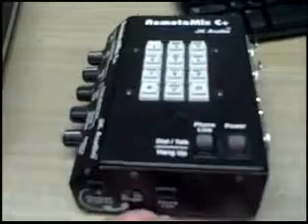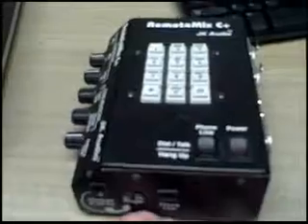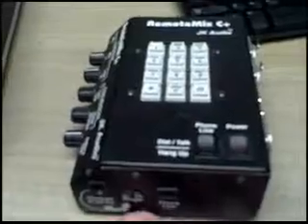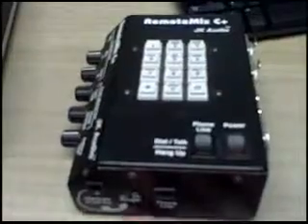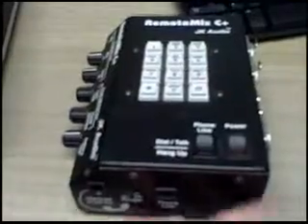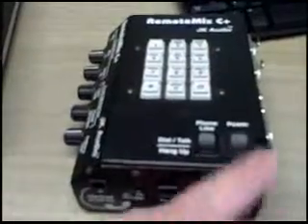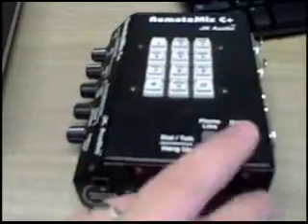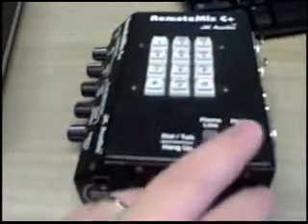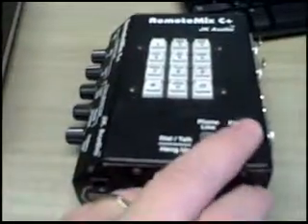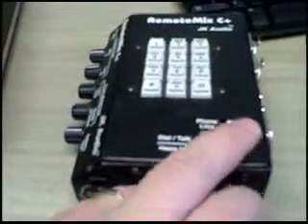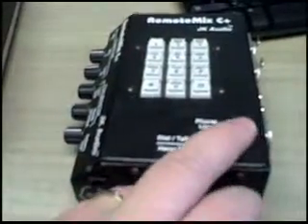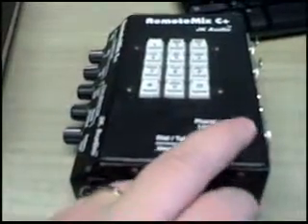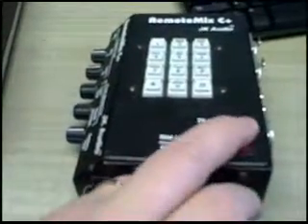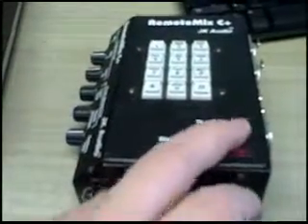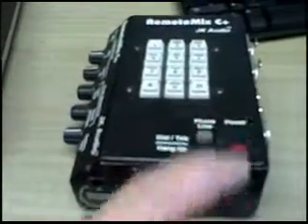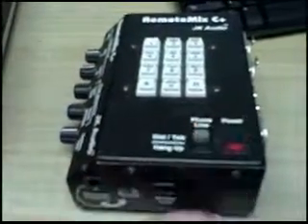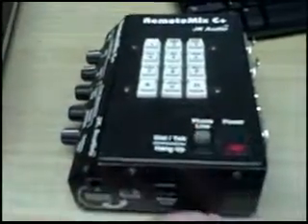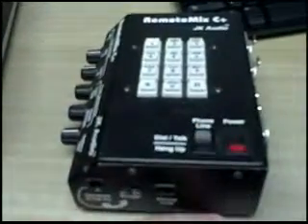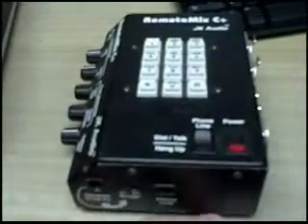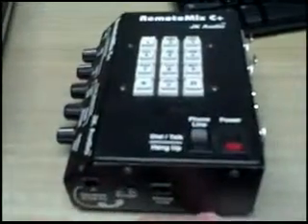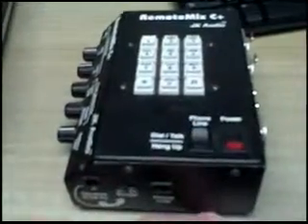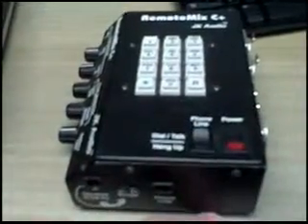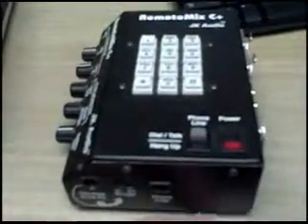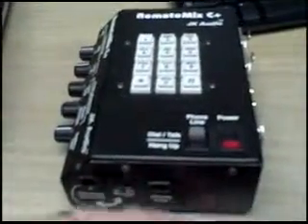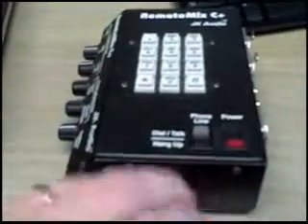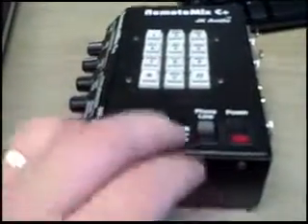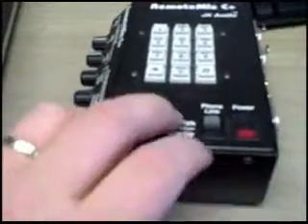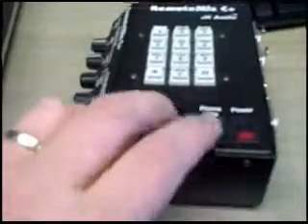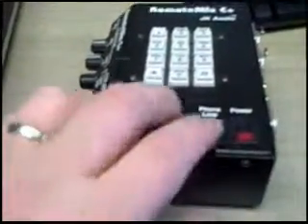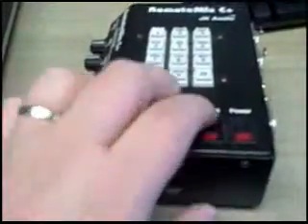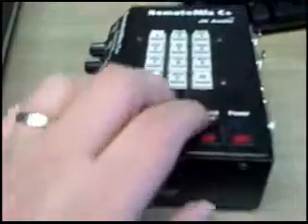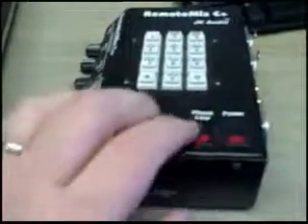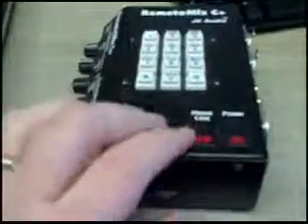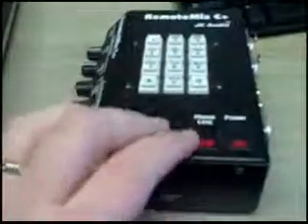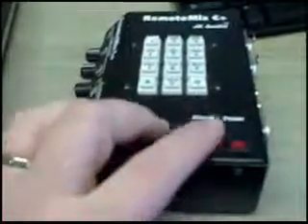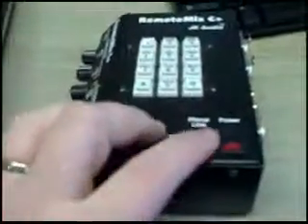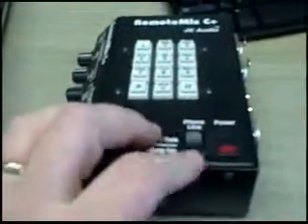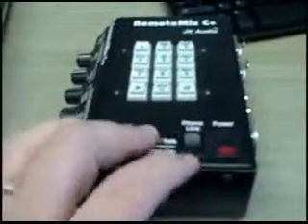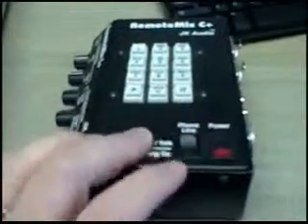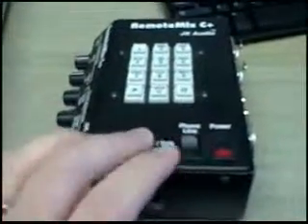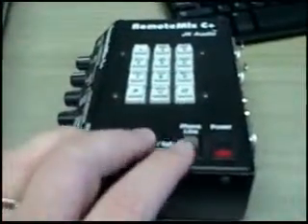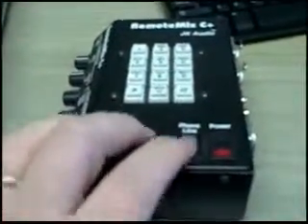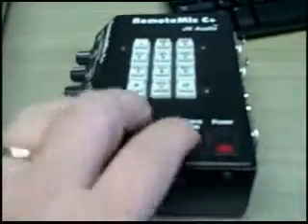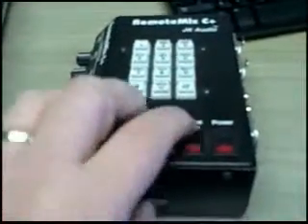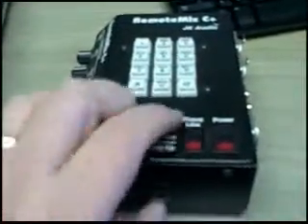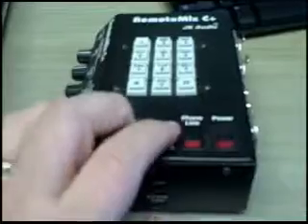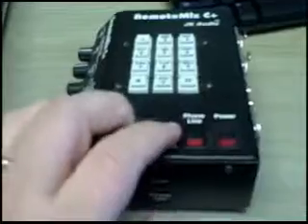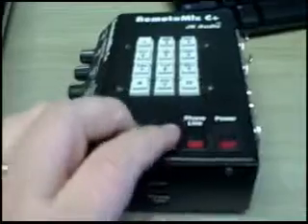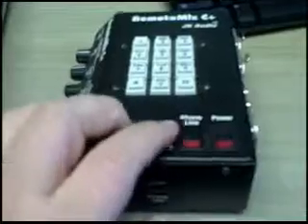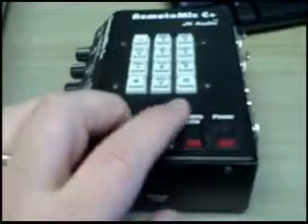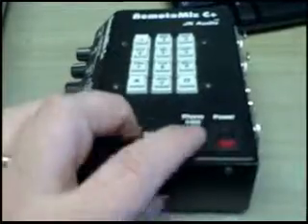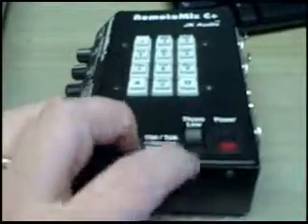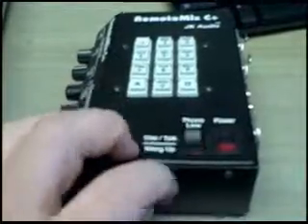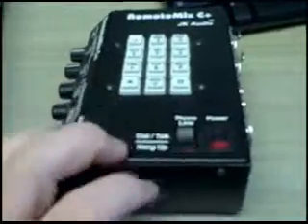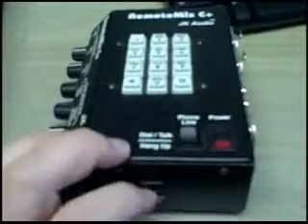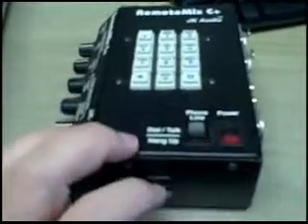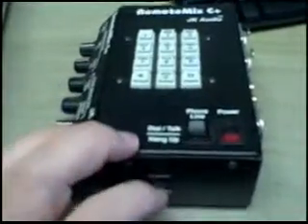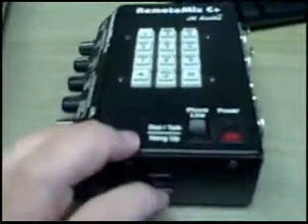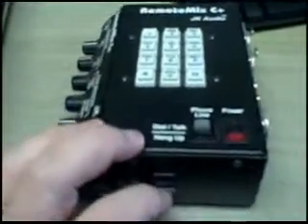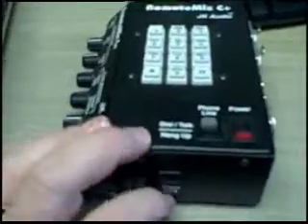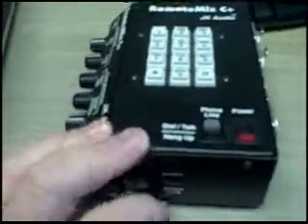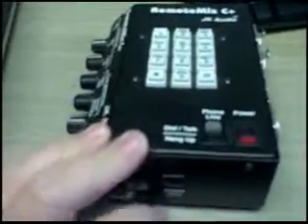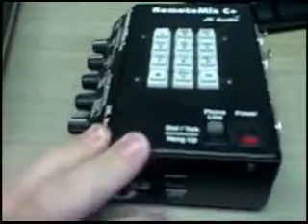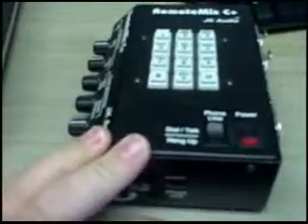If you need to re-dial, it's pretty simple. You can just leave the power on — this is just like hanging up the phone and turning the phone on and off.